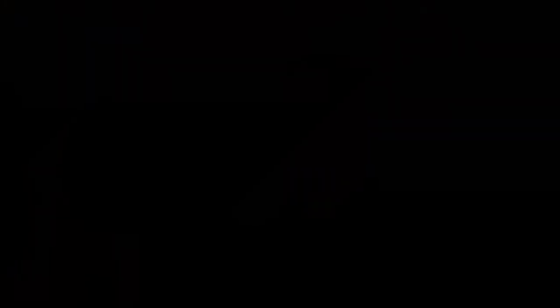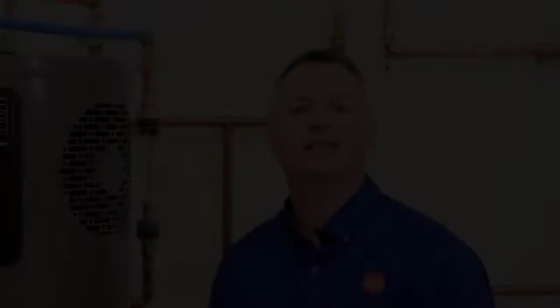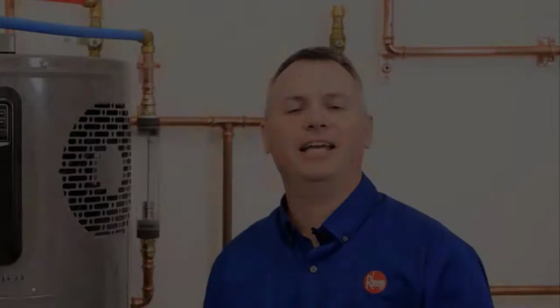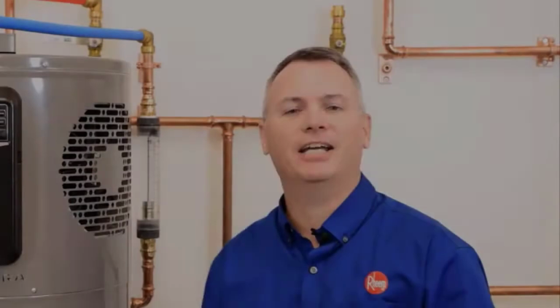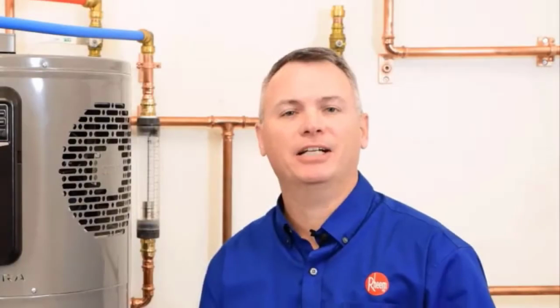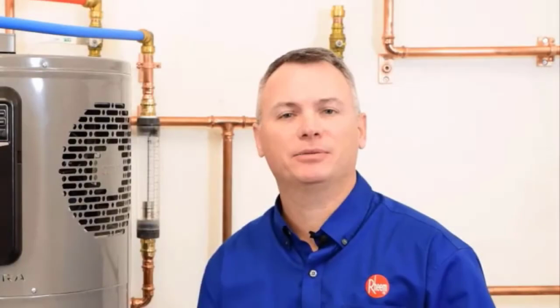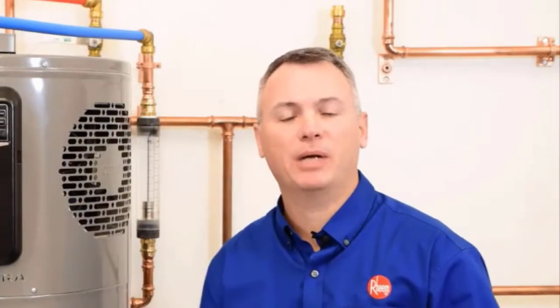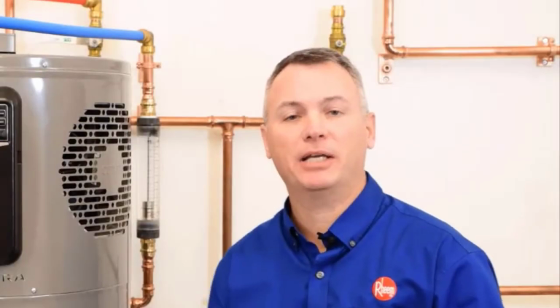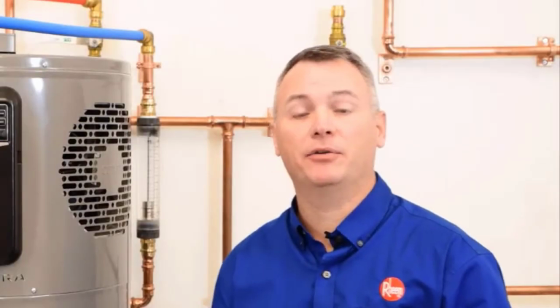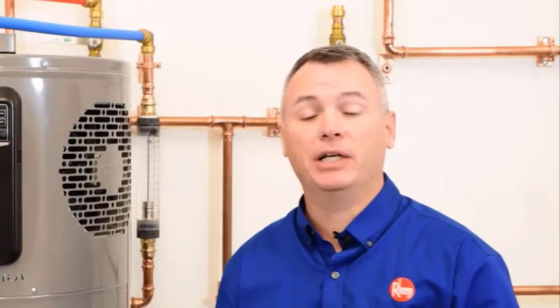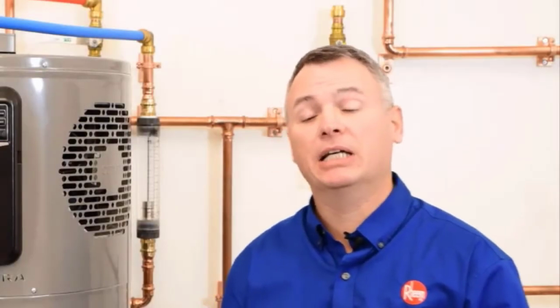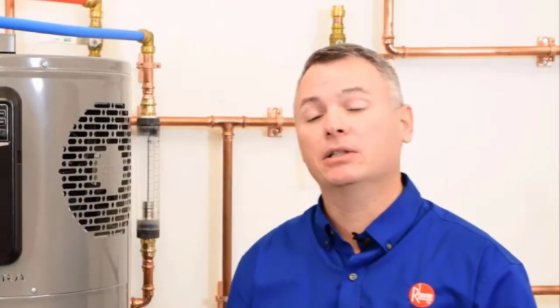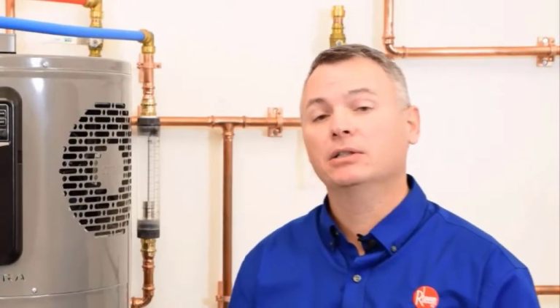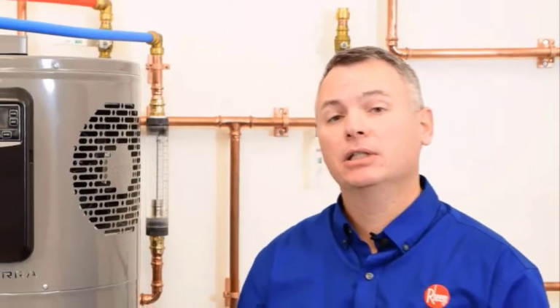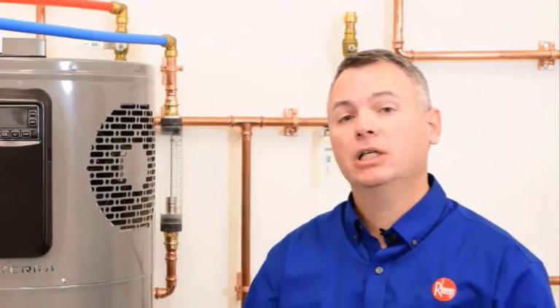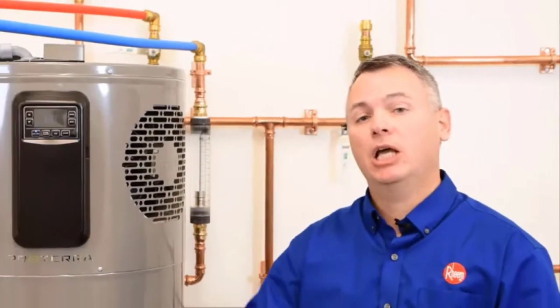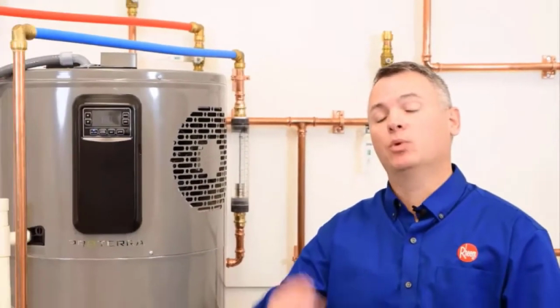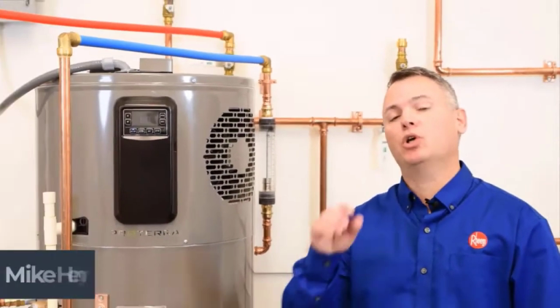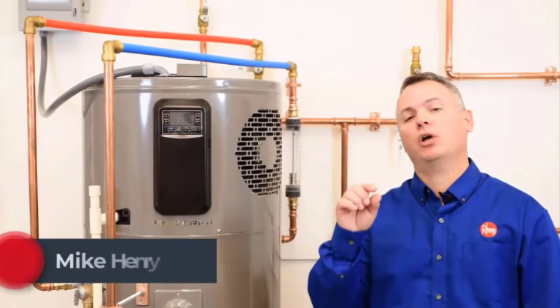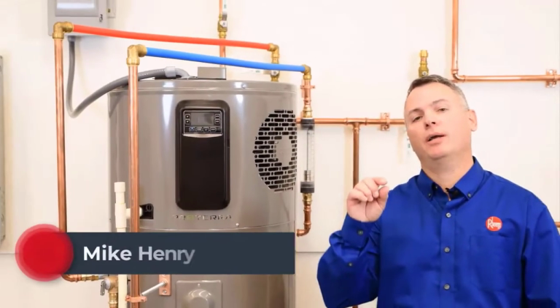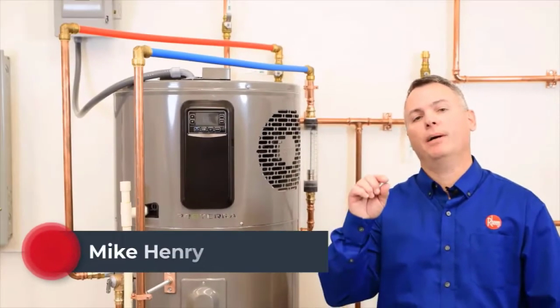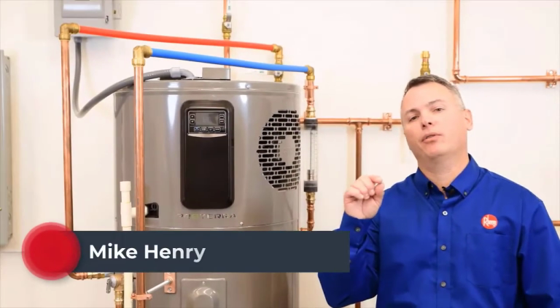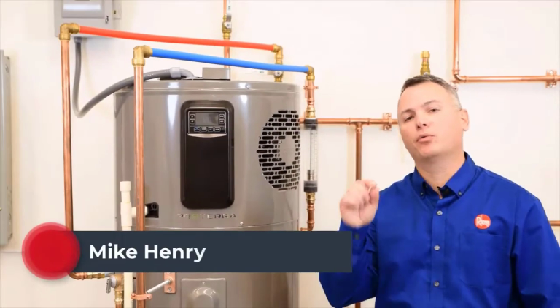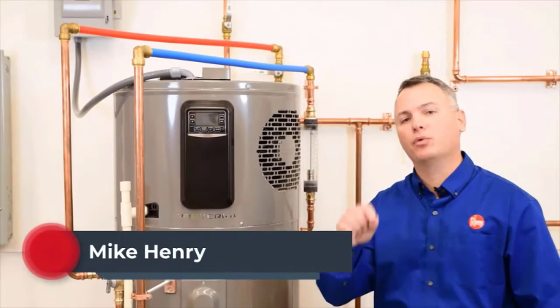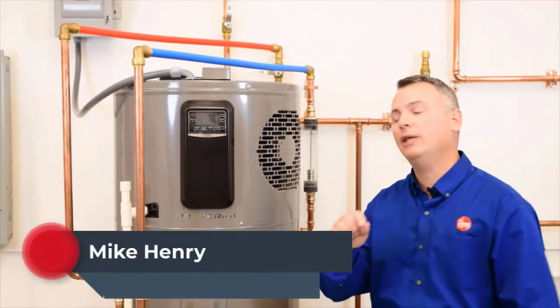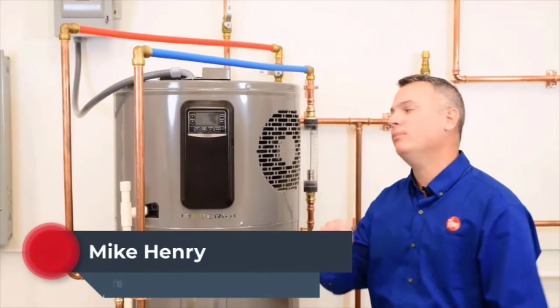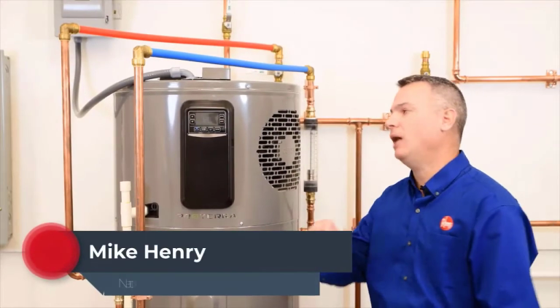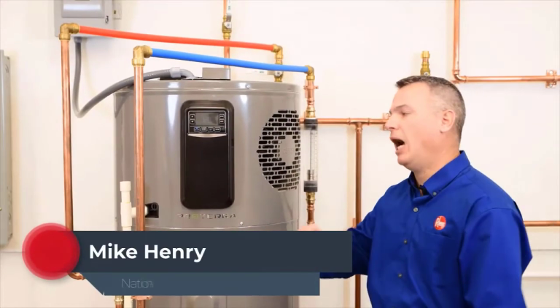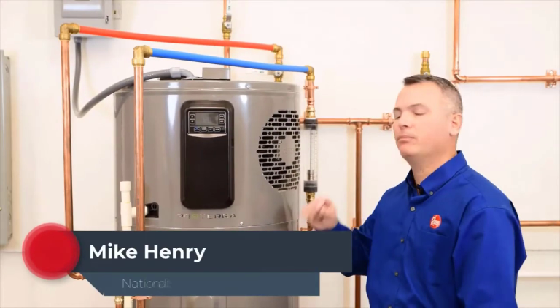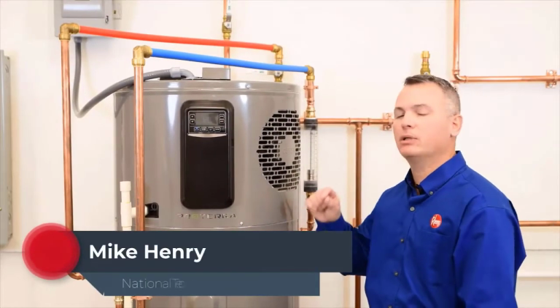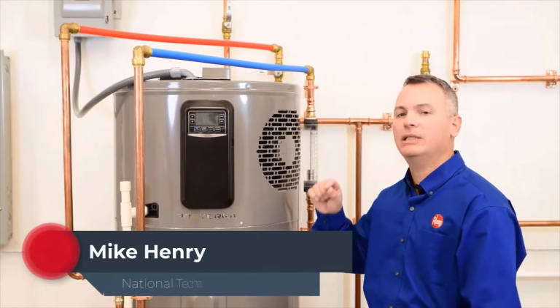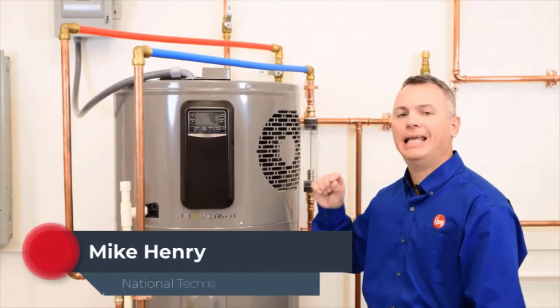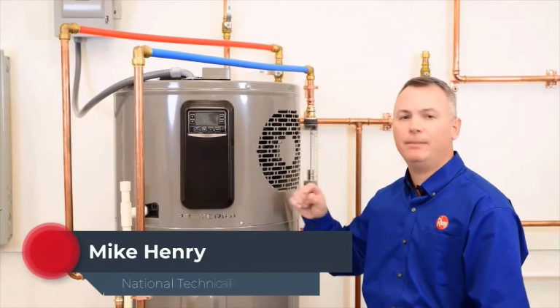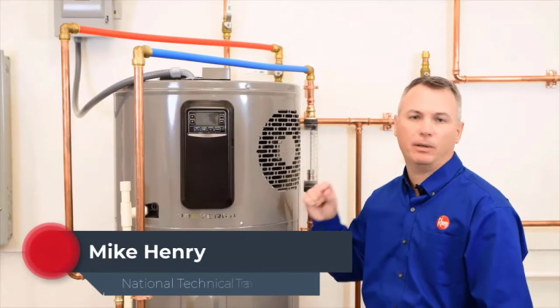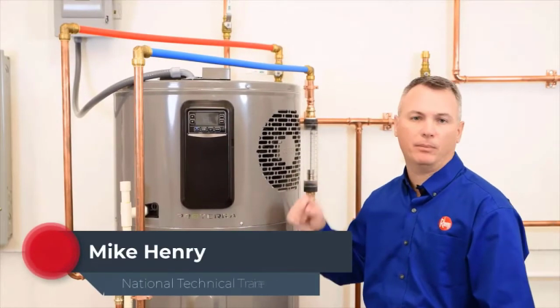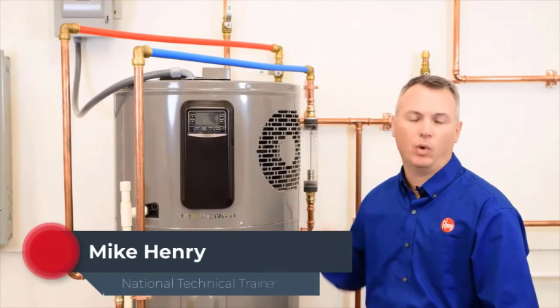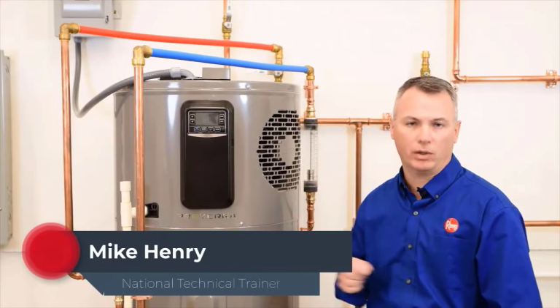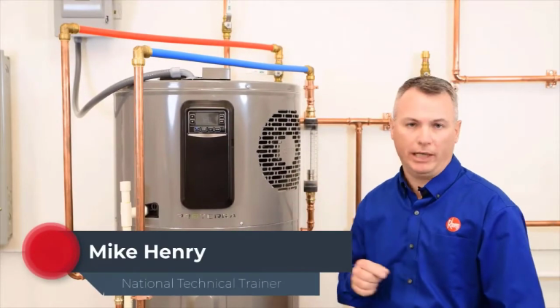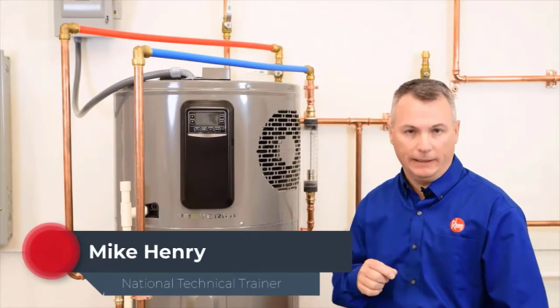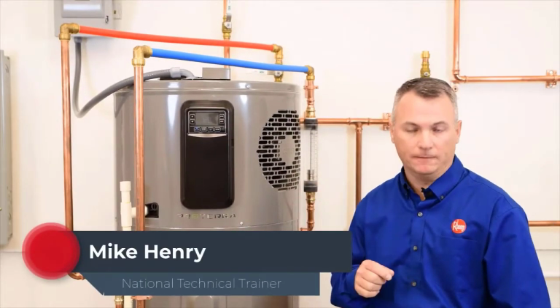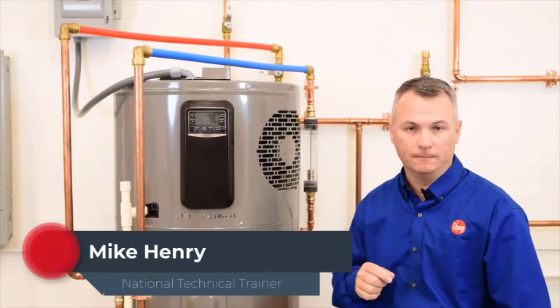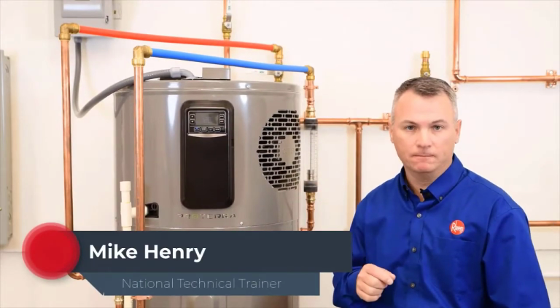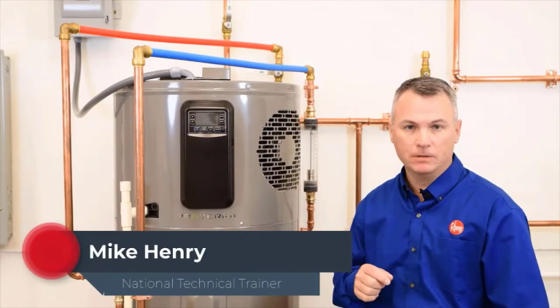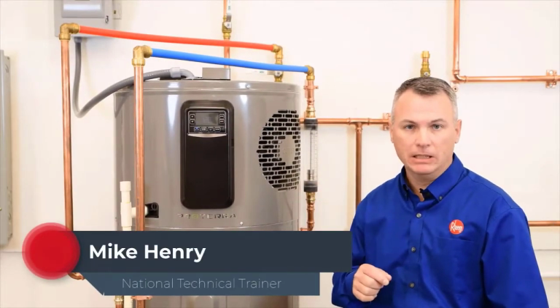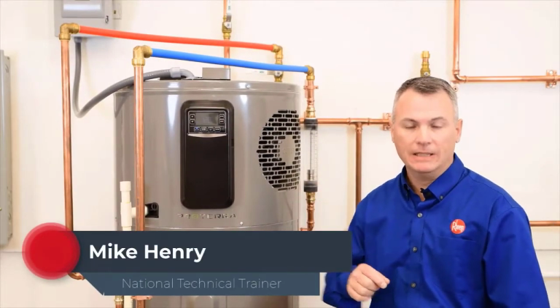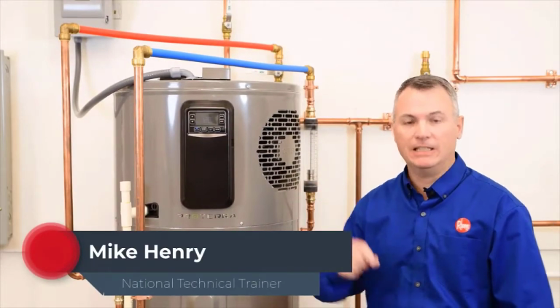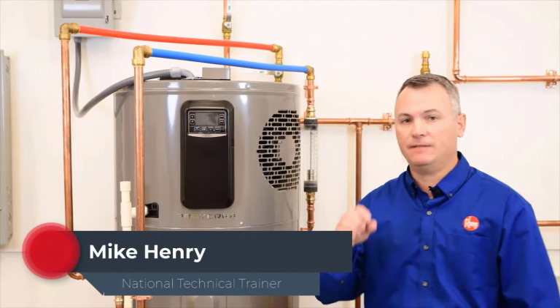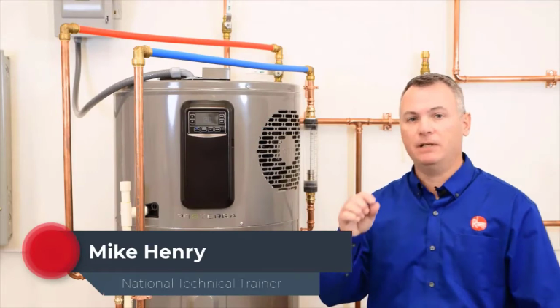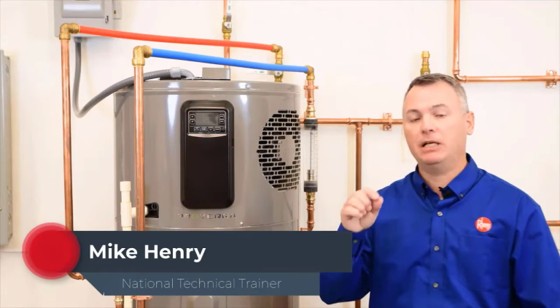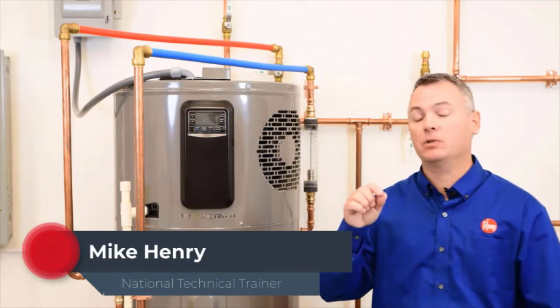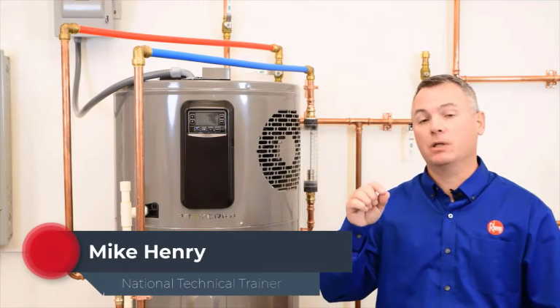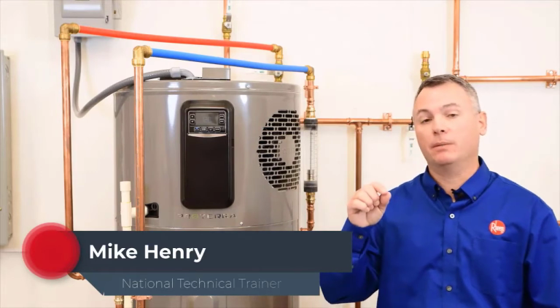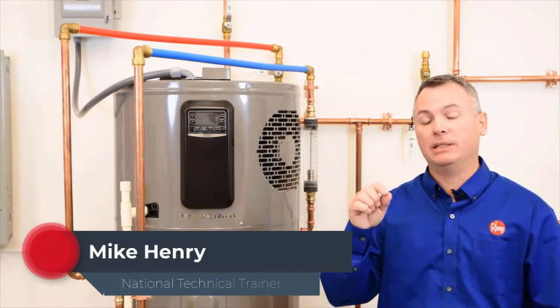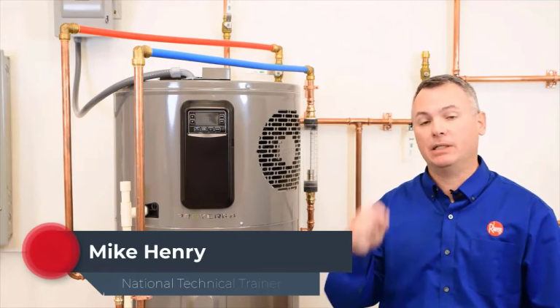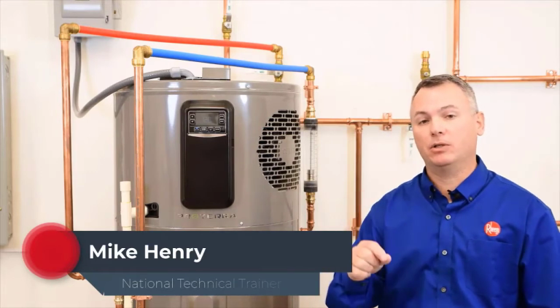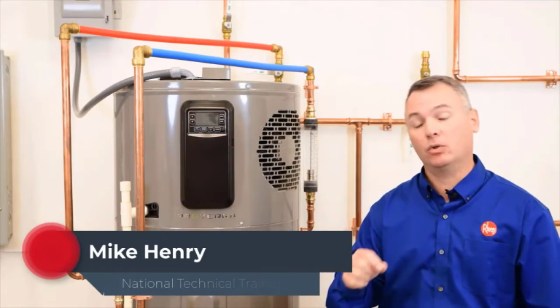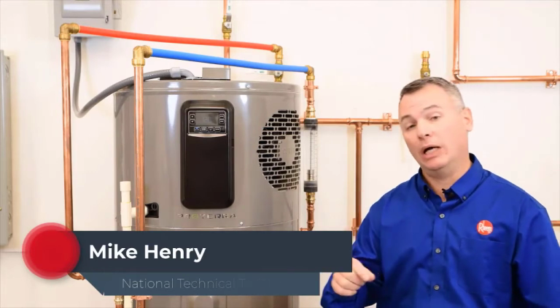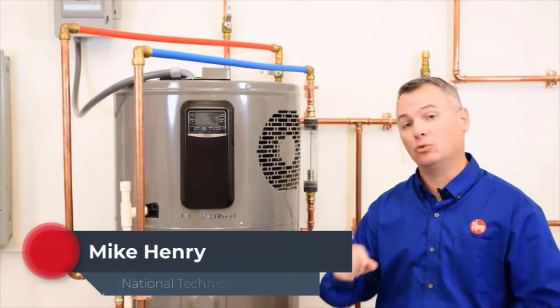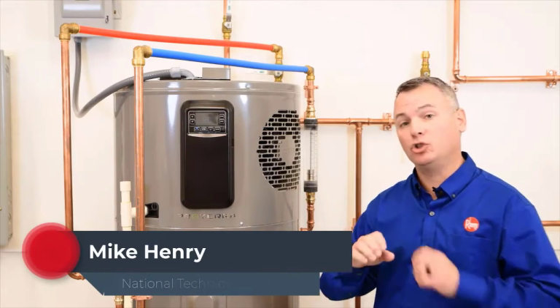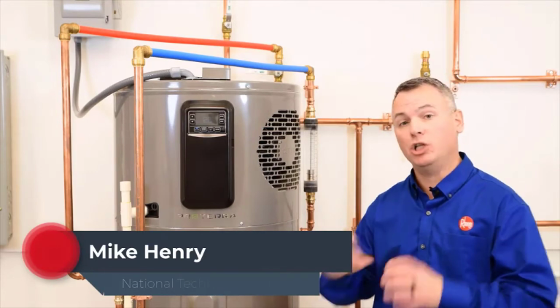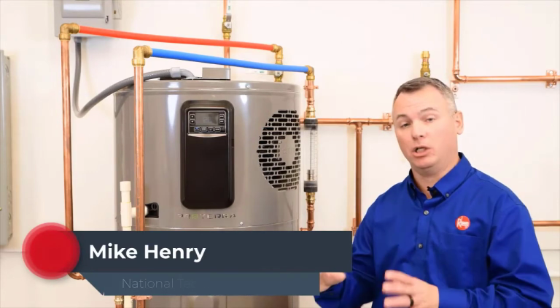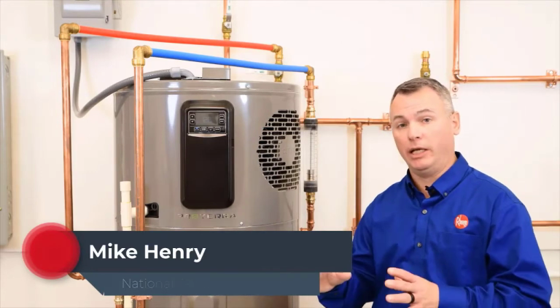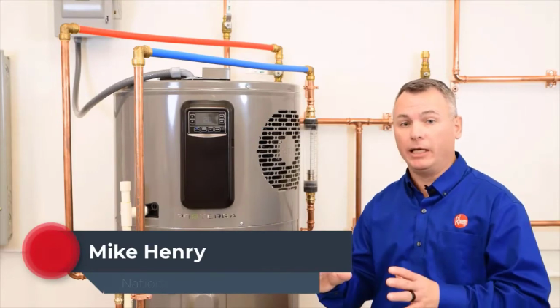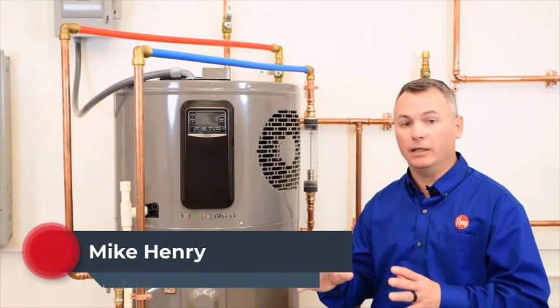Hey guys, Mike Henry here, and we're talking about the Rheem Hybrid Heat Pump Water Heater. This video is going to be centered around ducting.